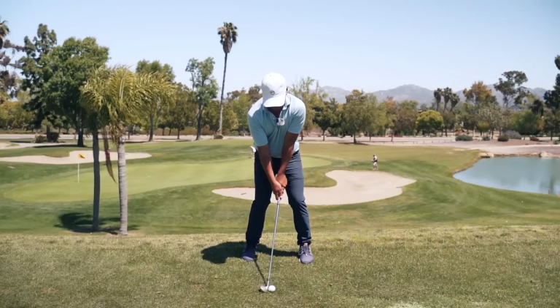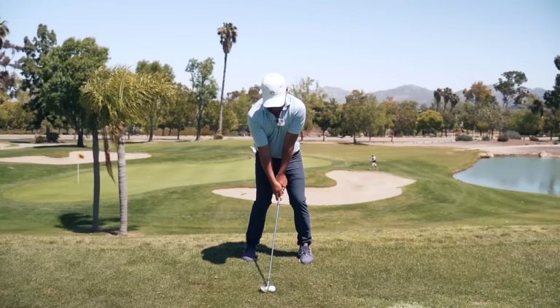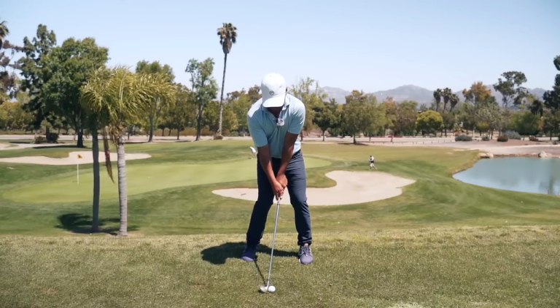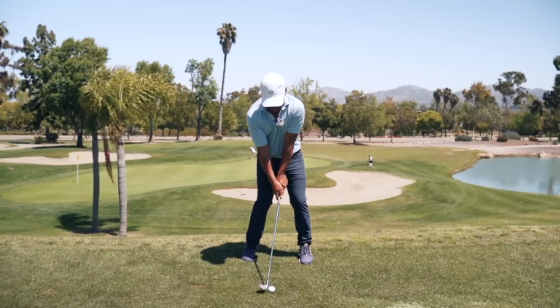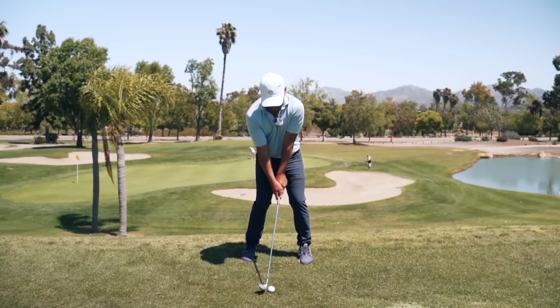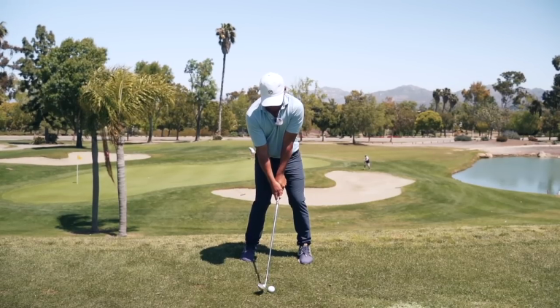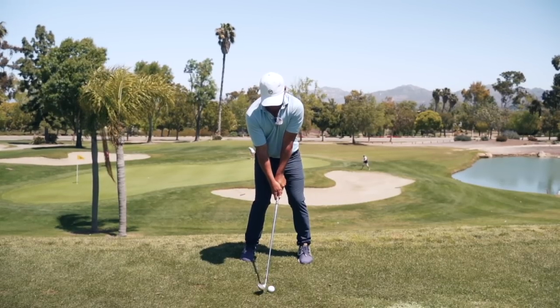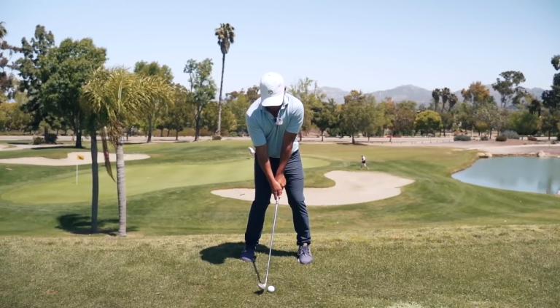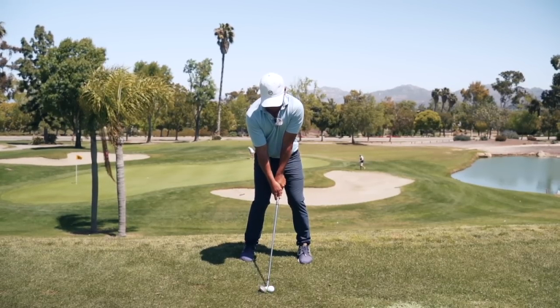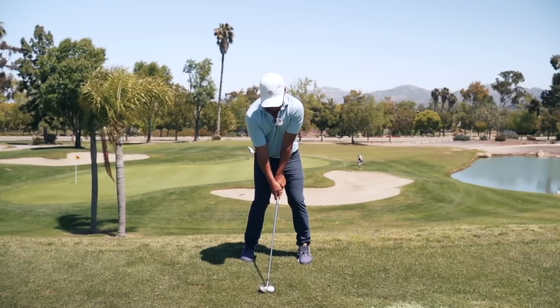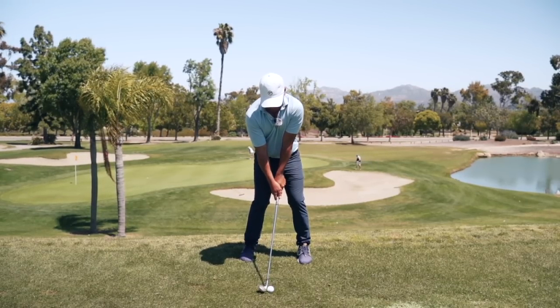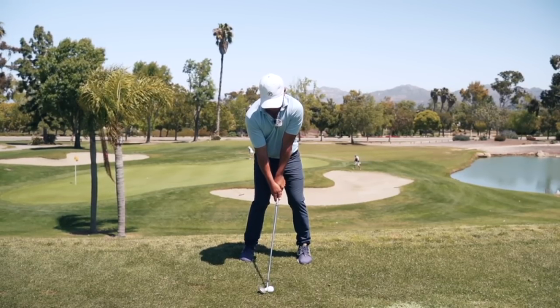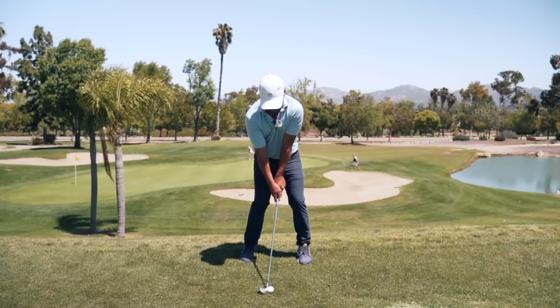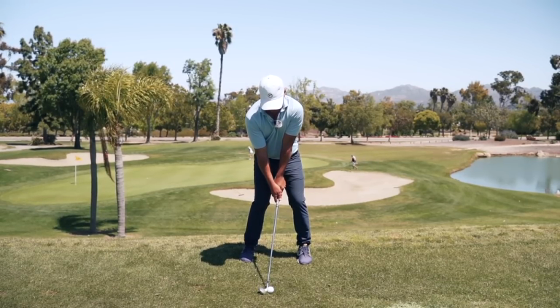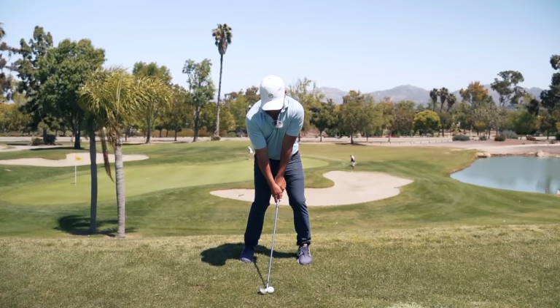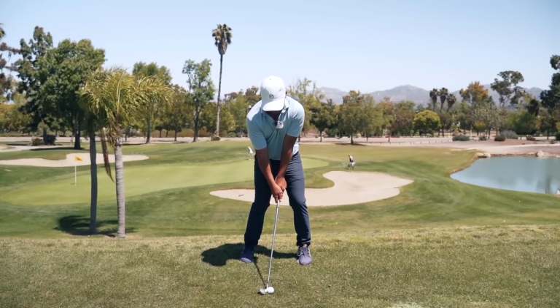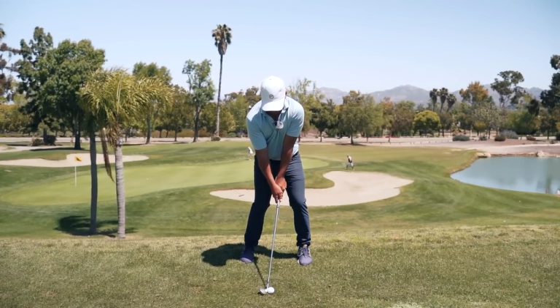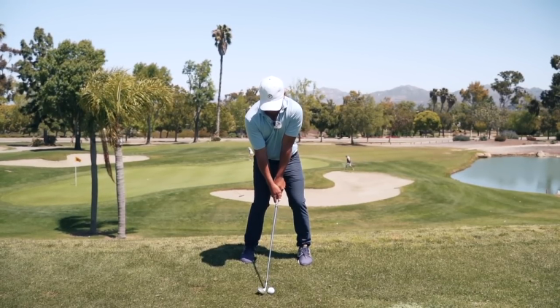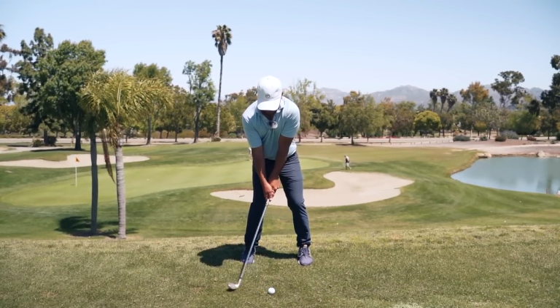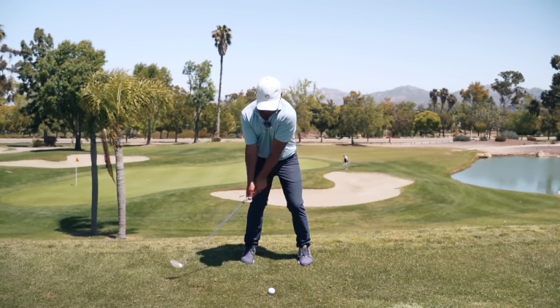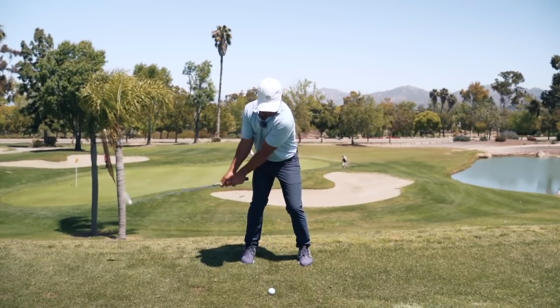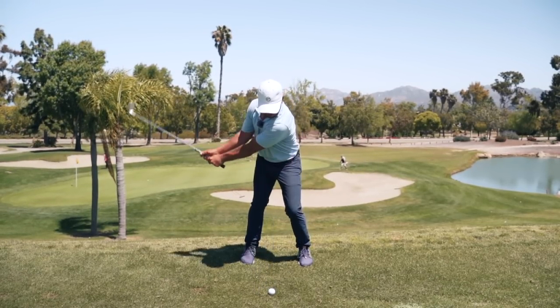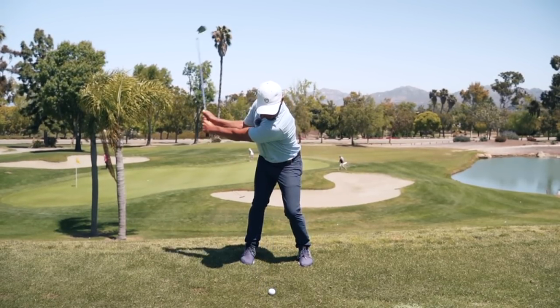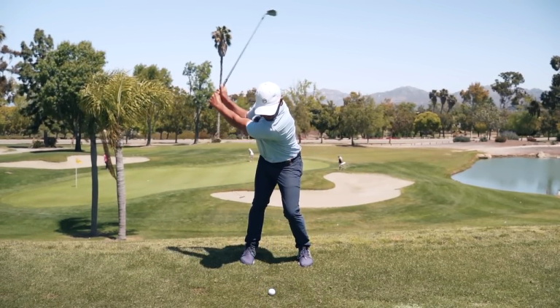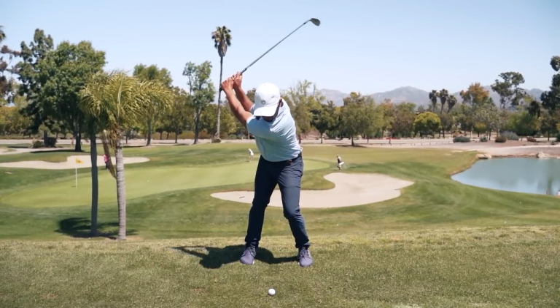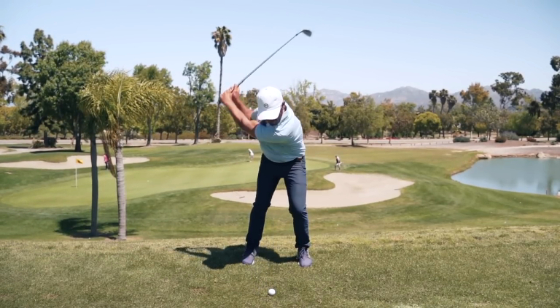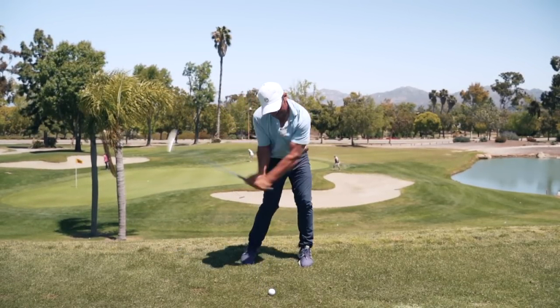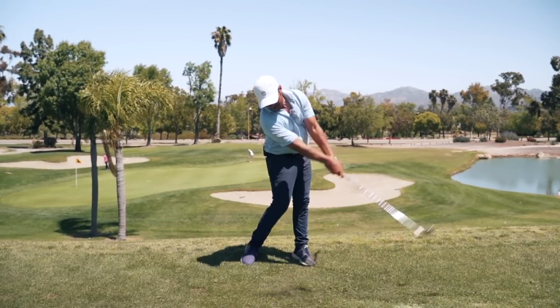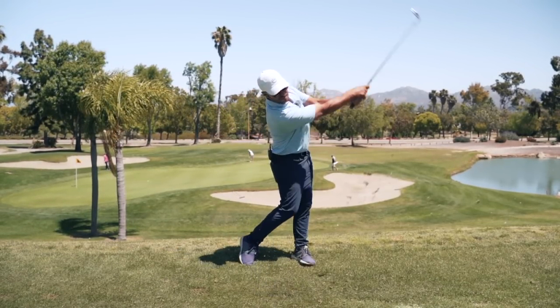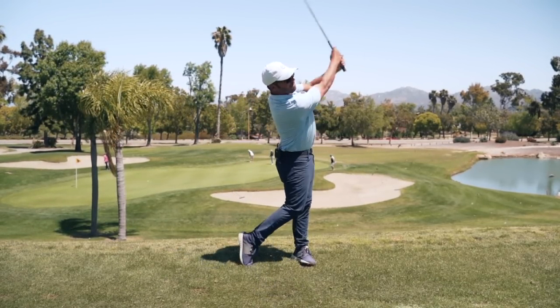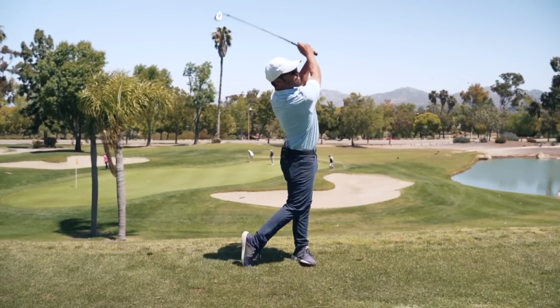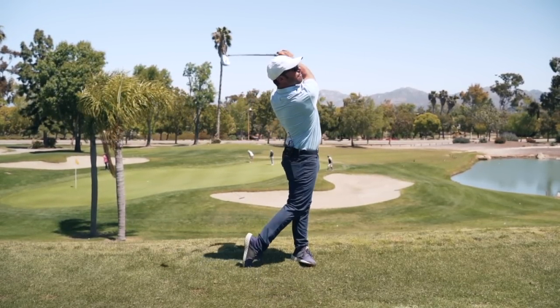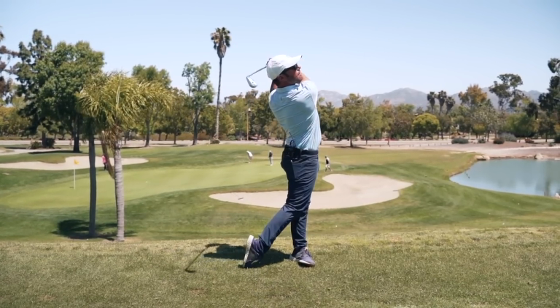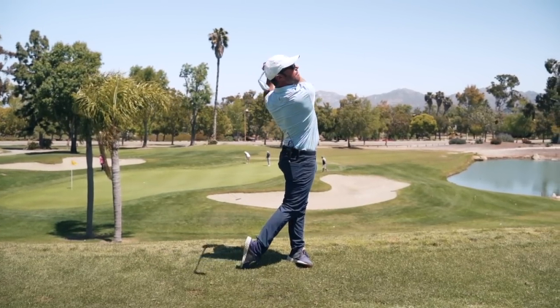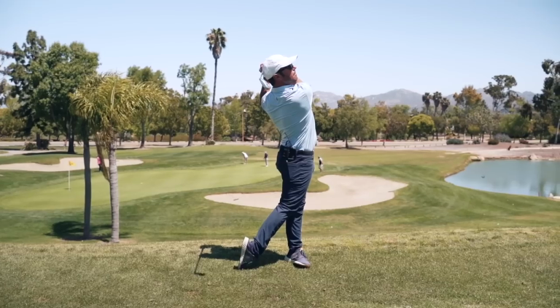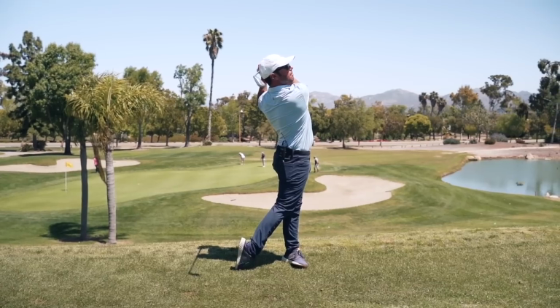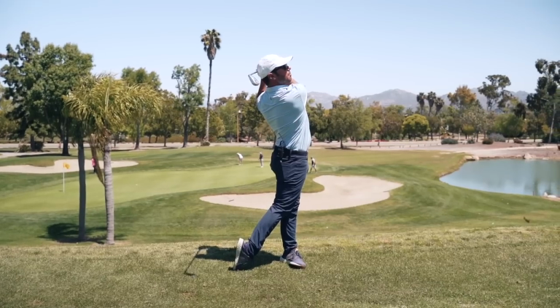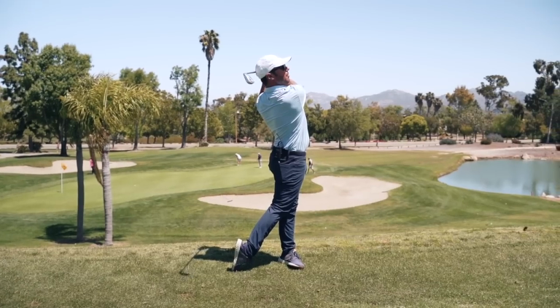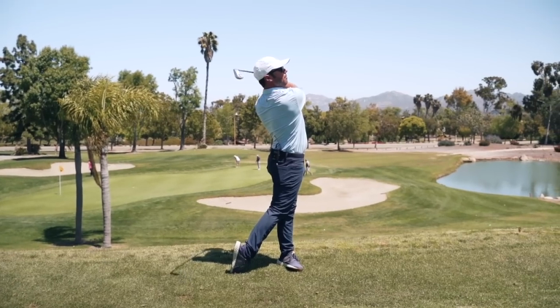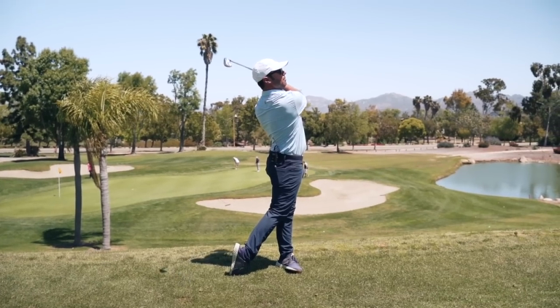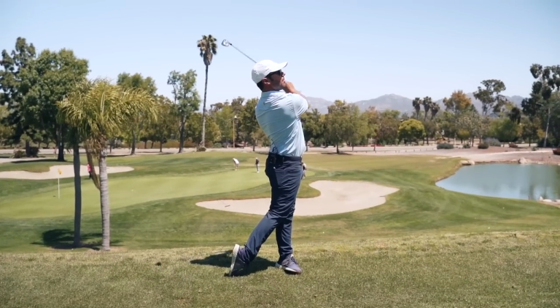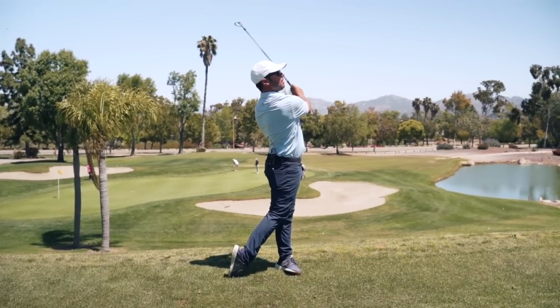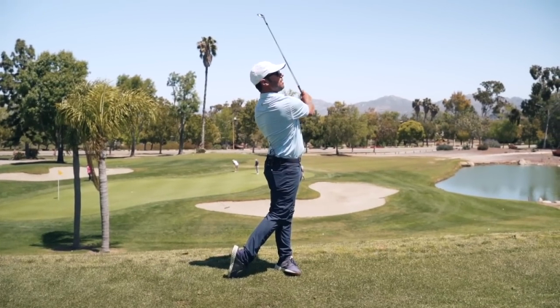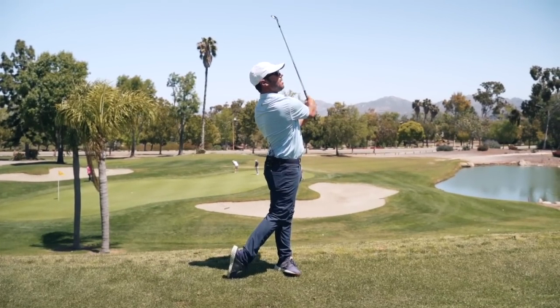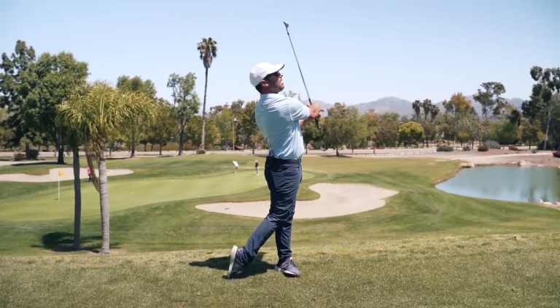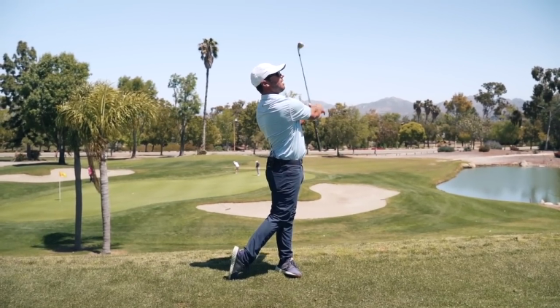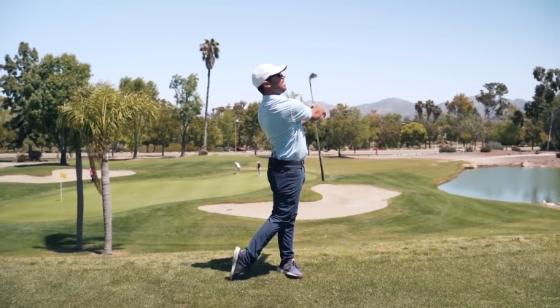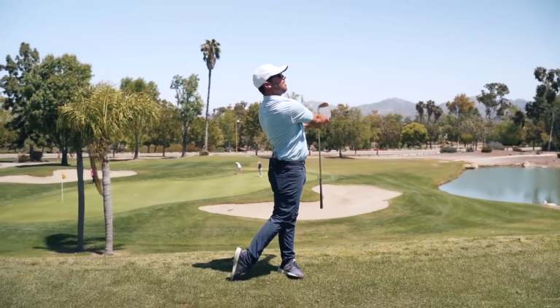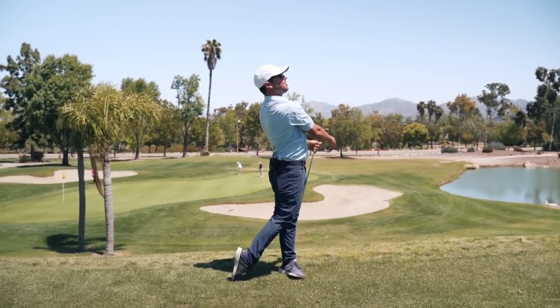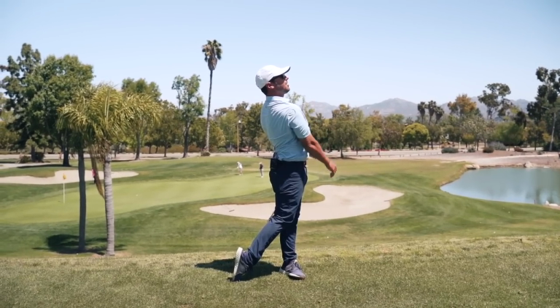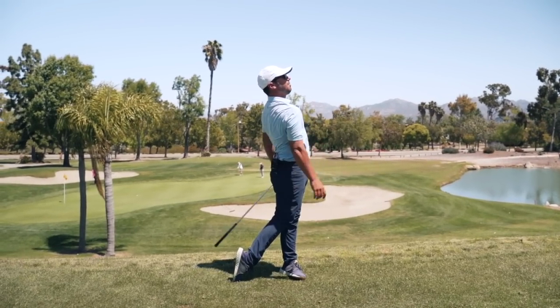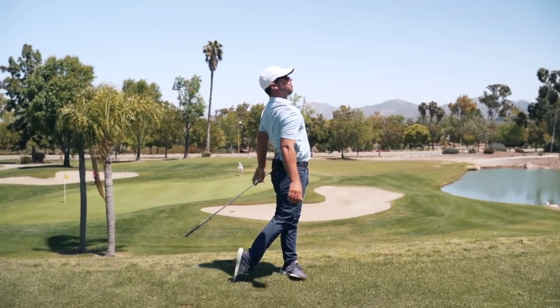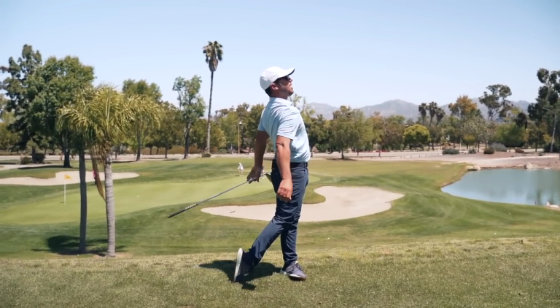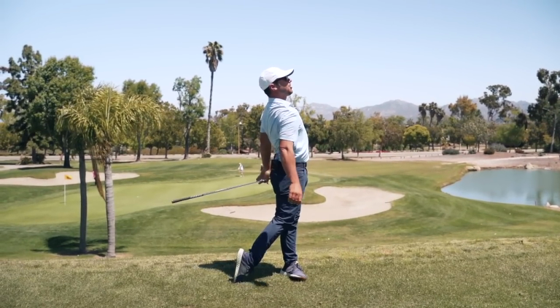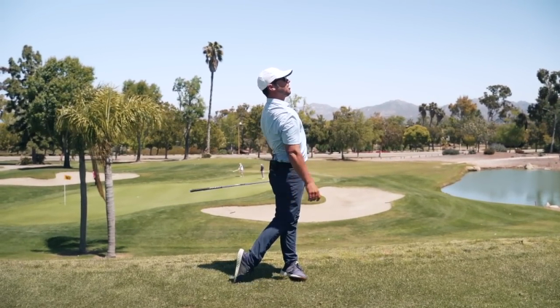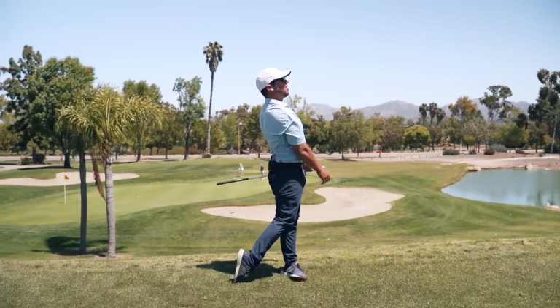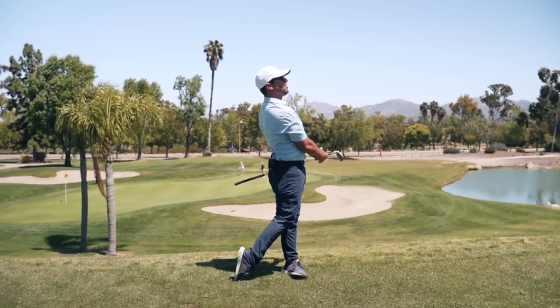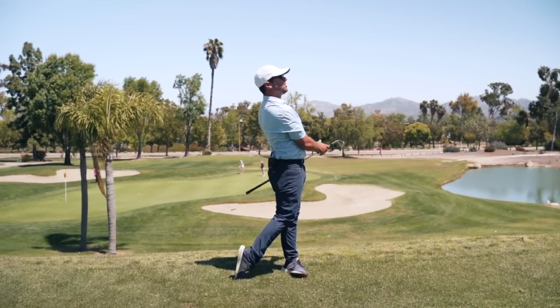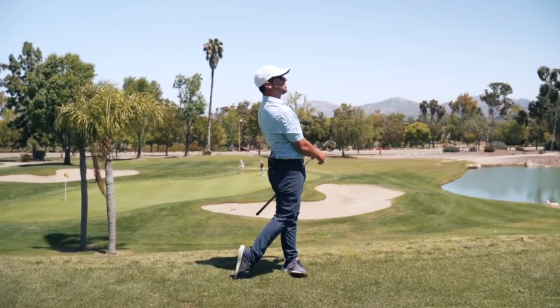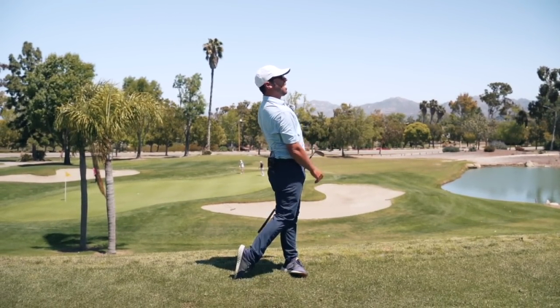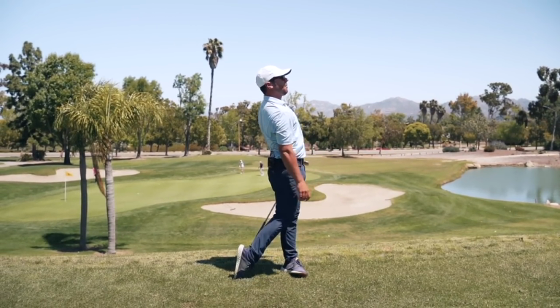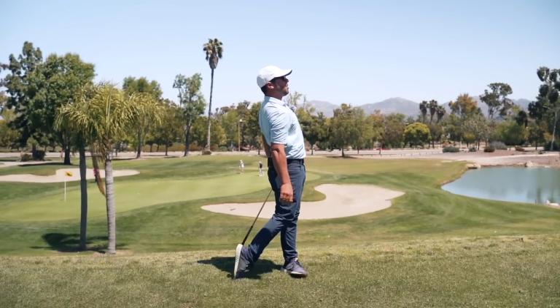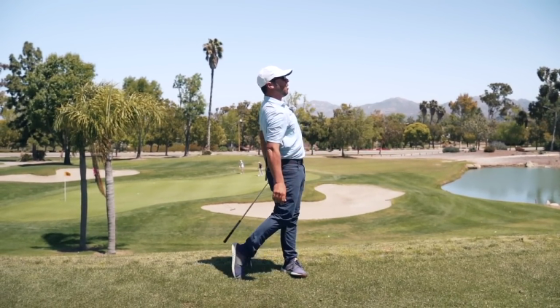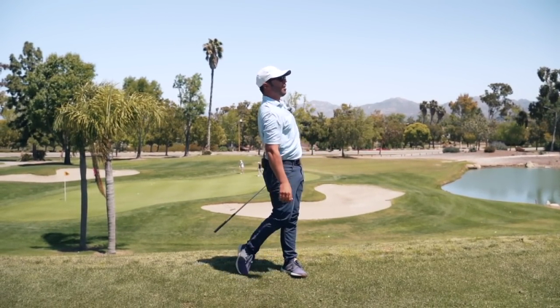And as Pops always said, grab the clubface with your mind. Boom. And there's the compression, and there's the sound we want.